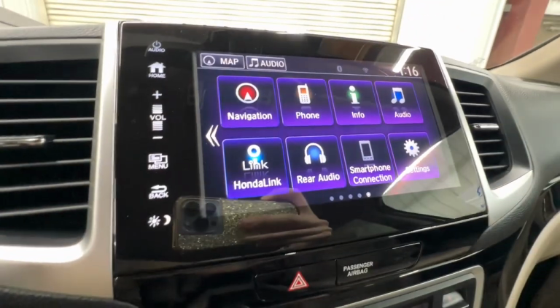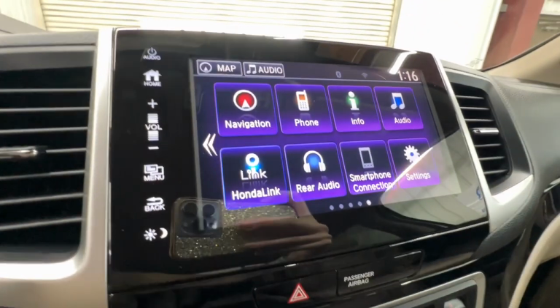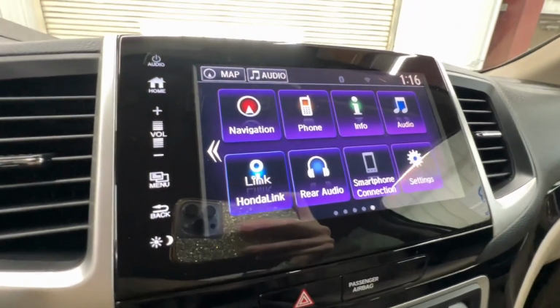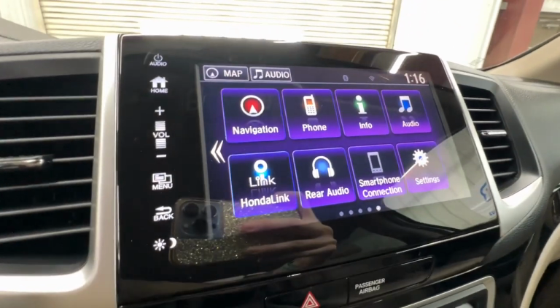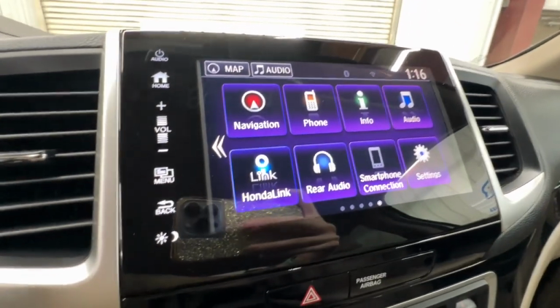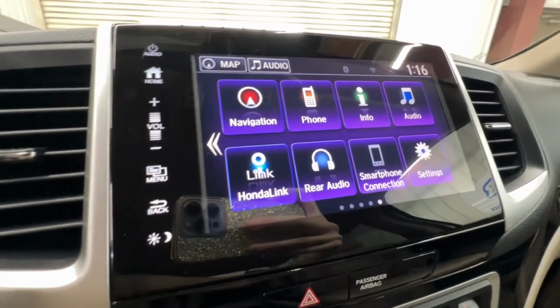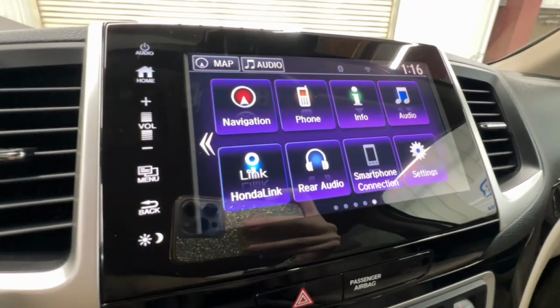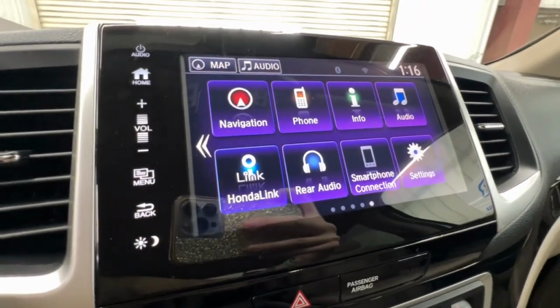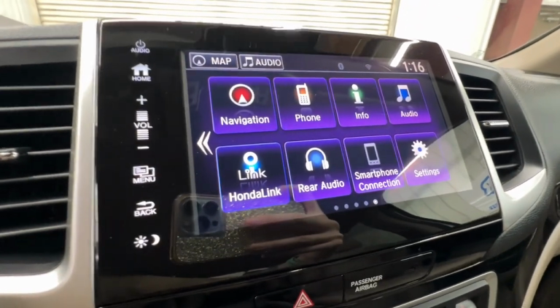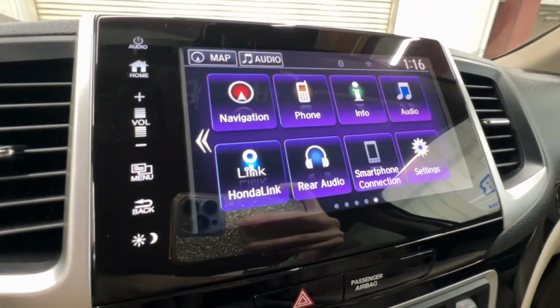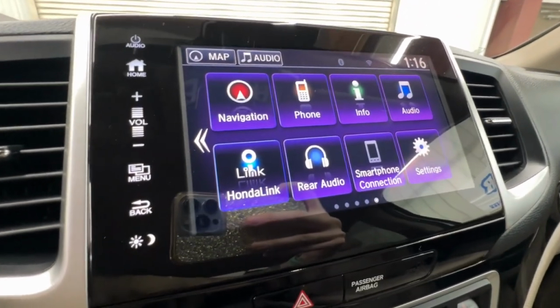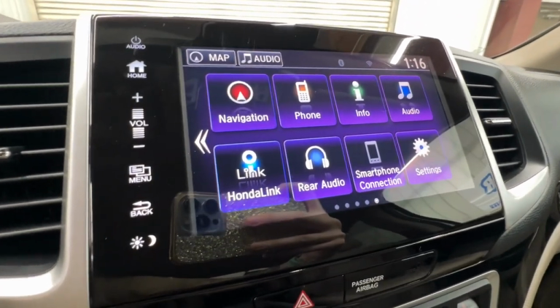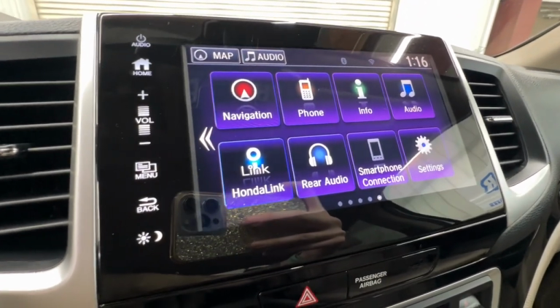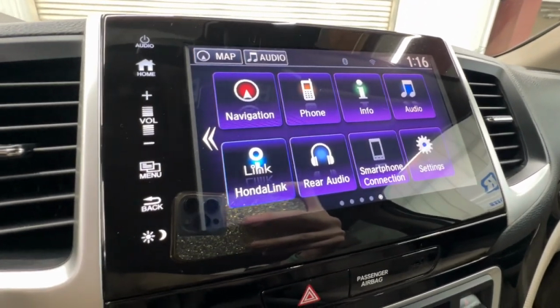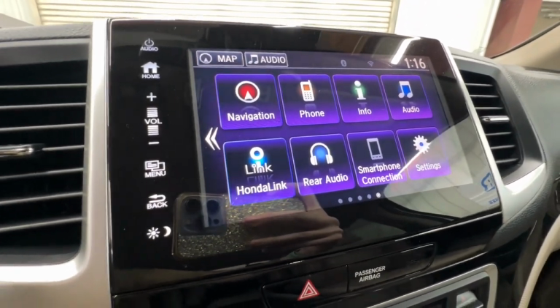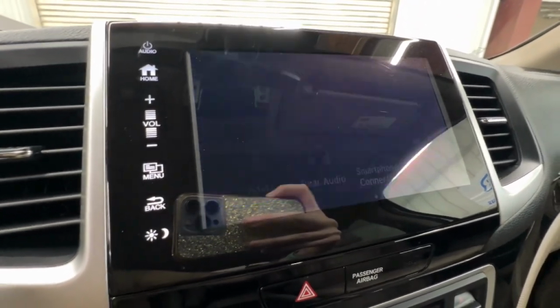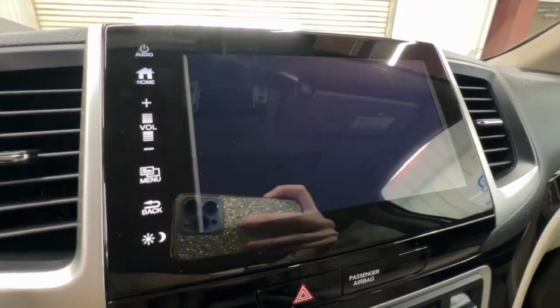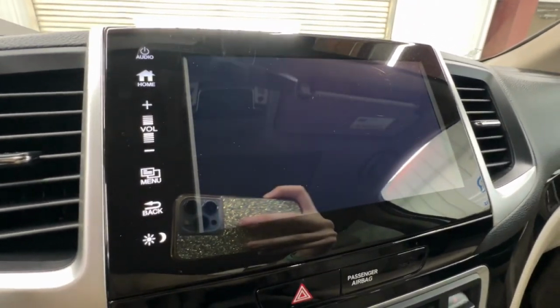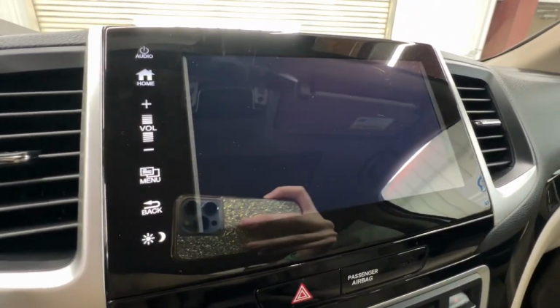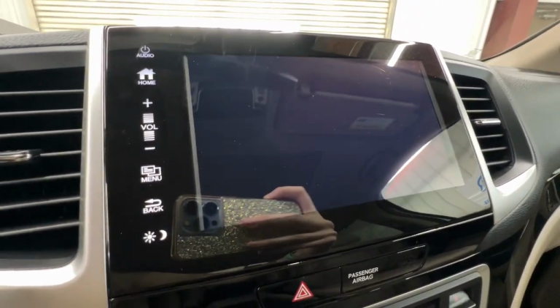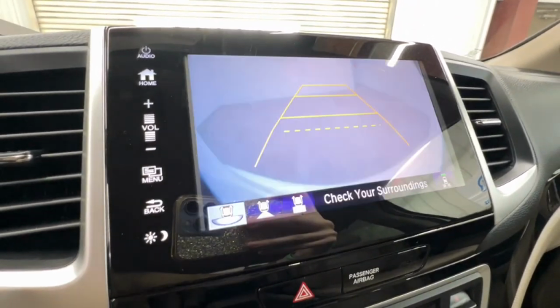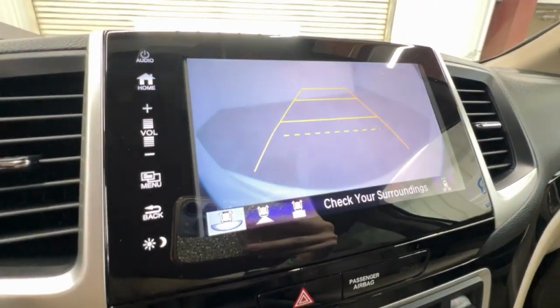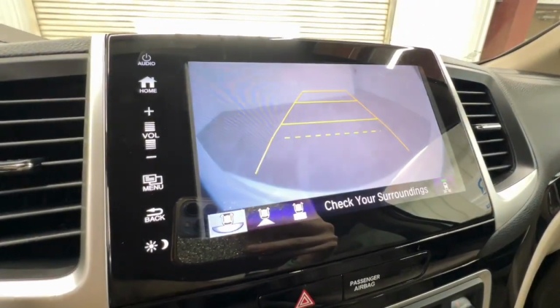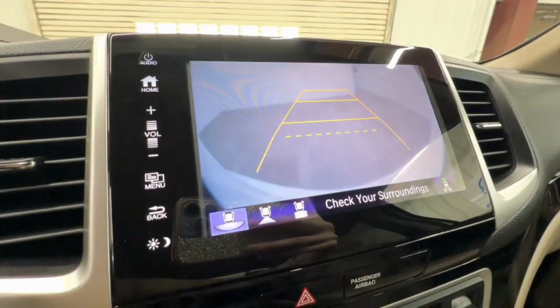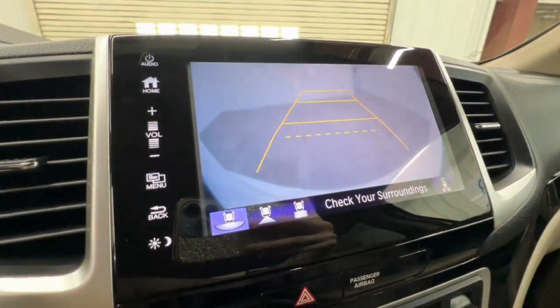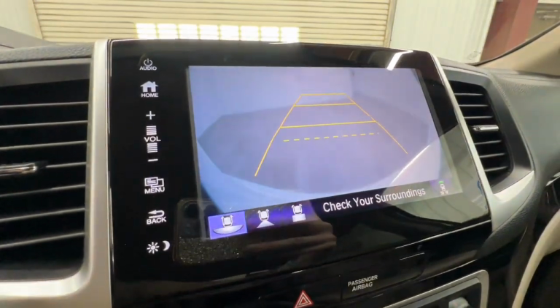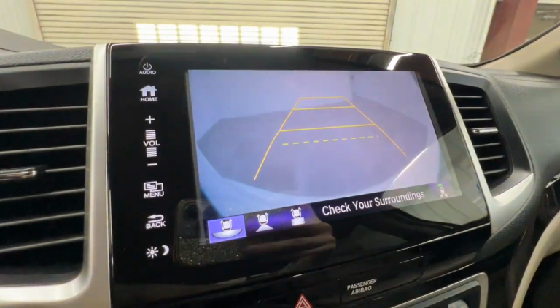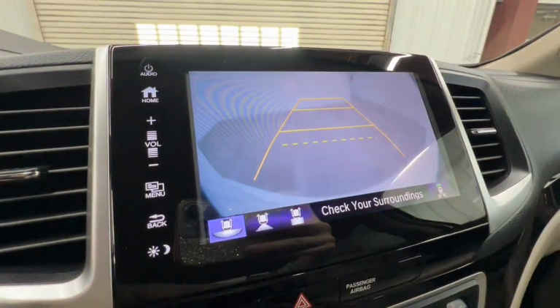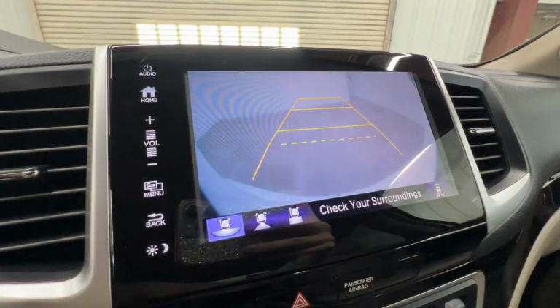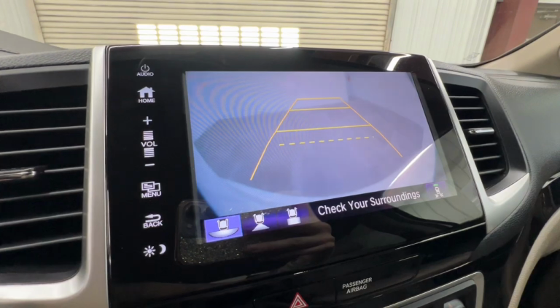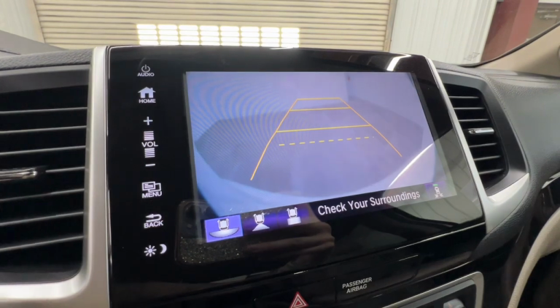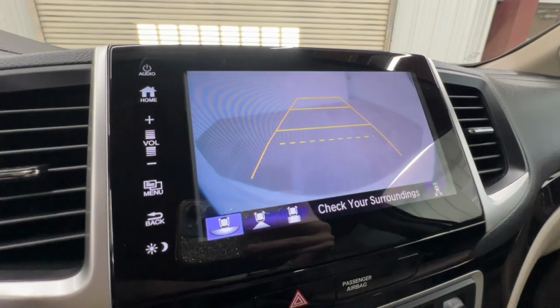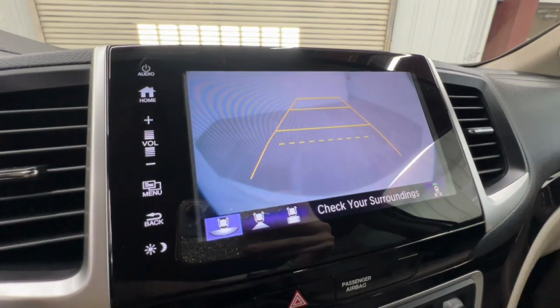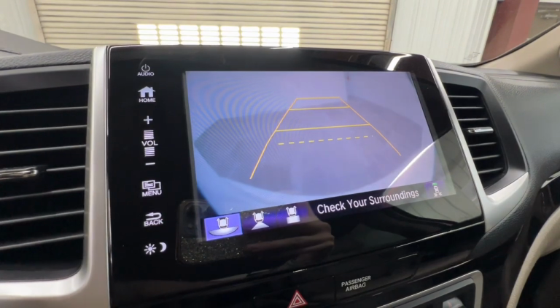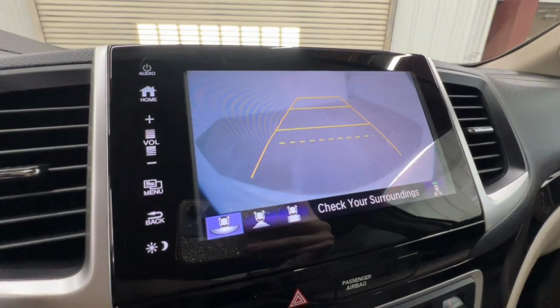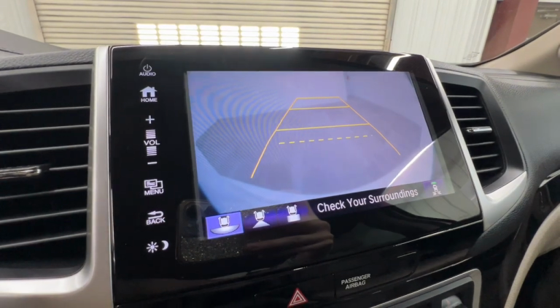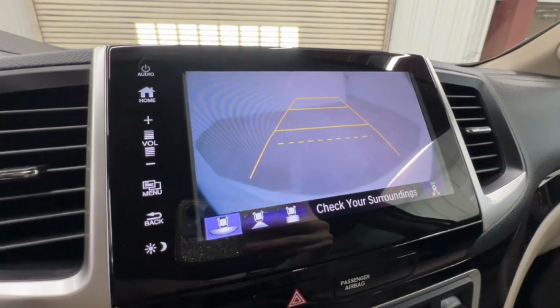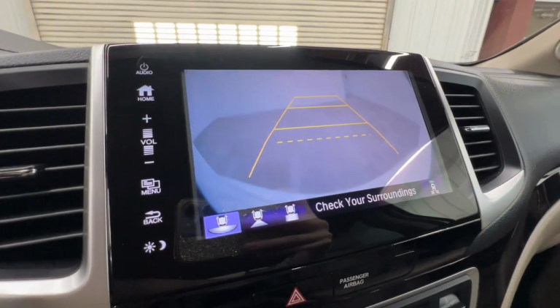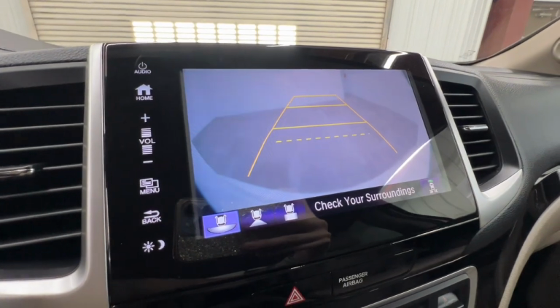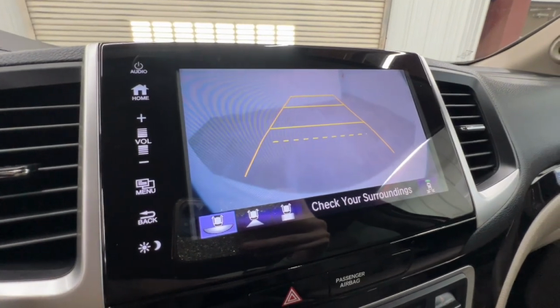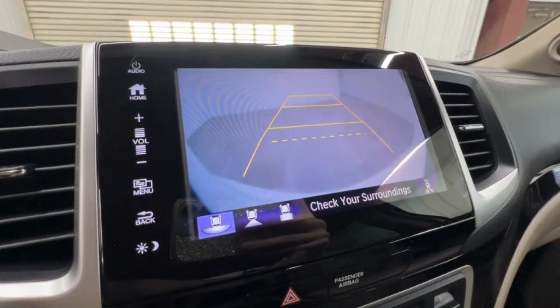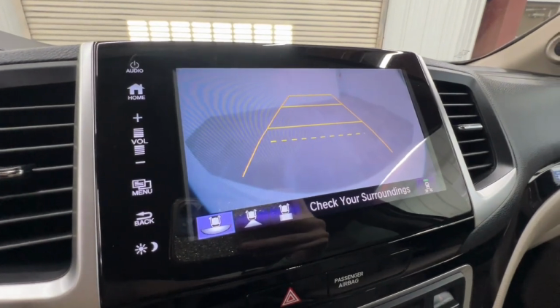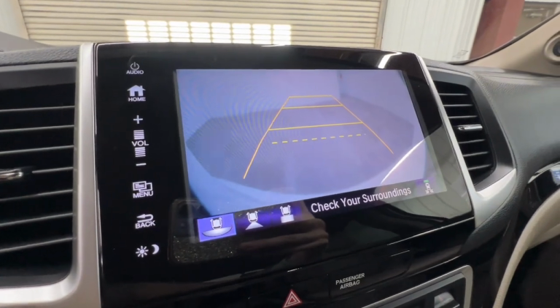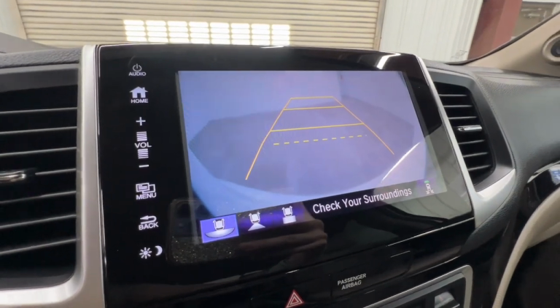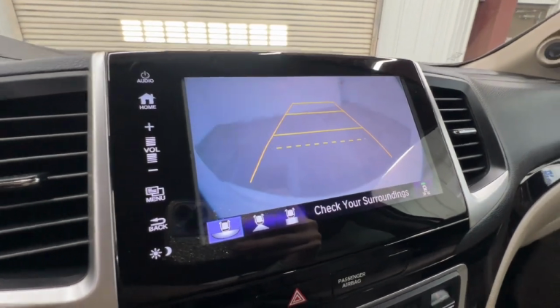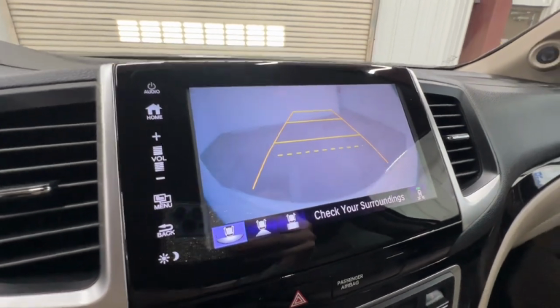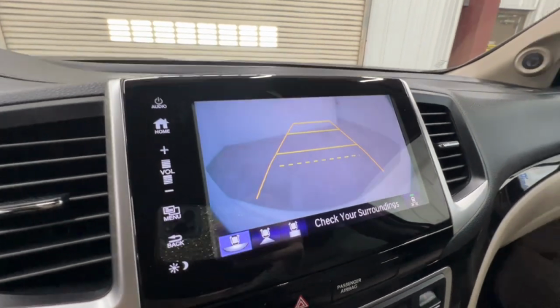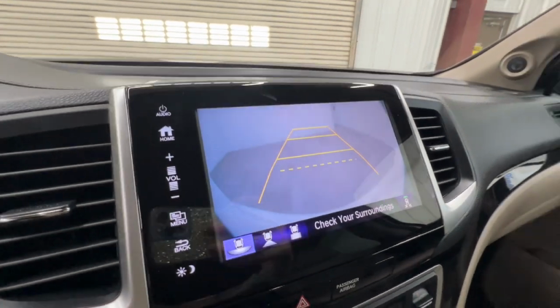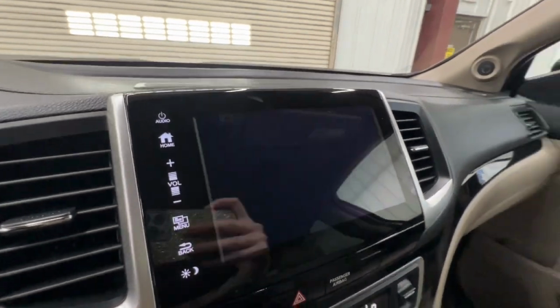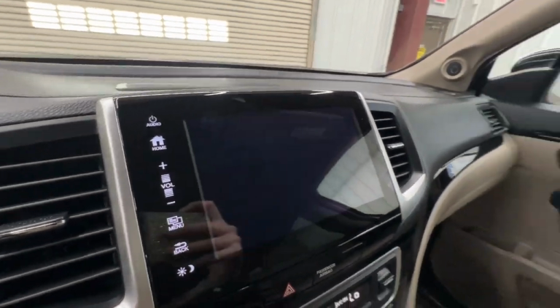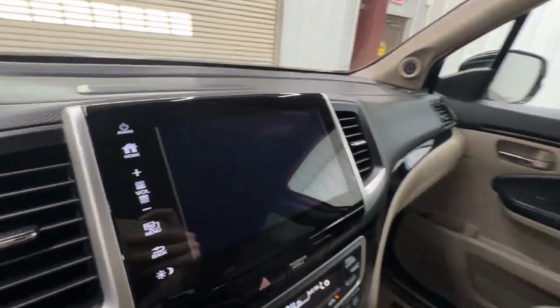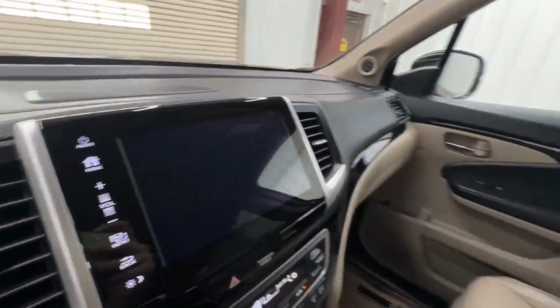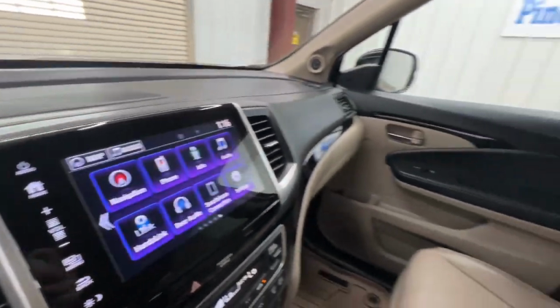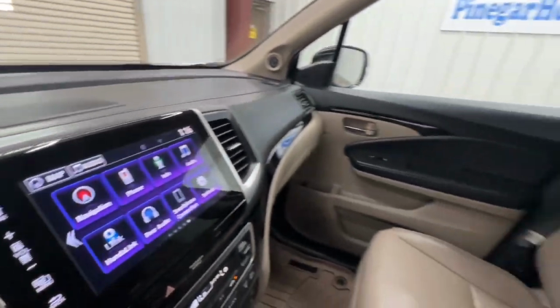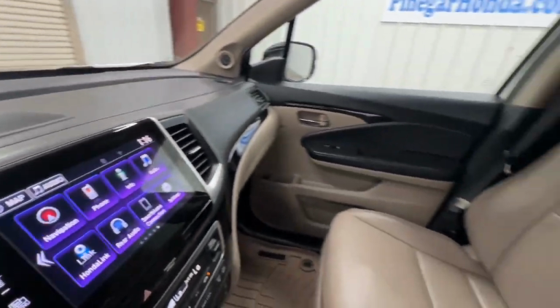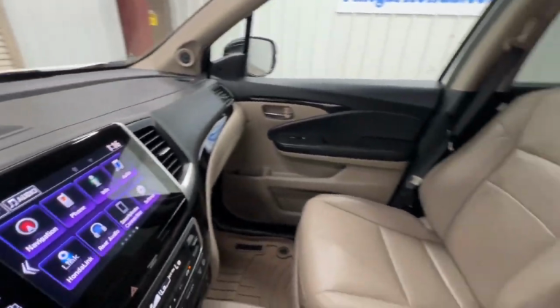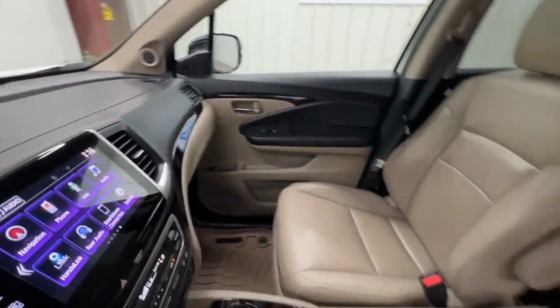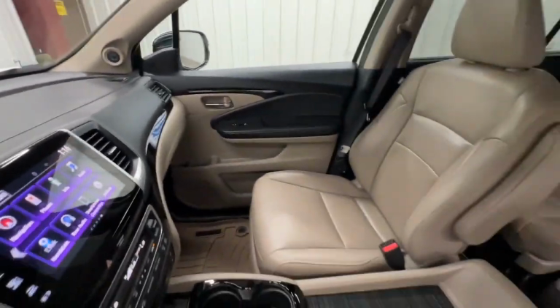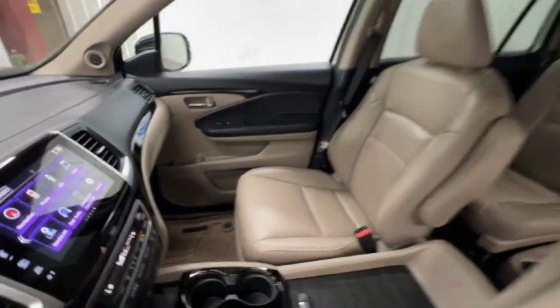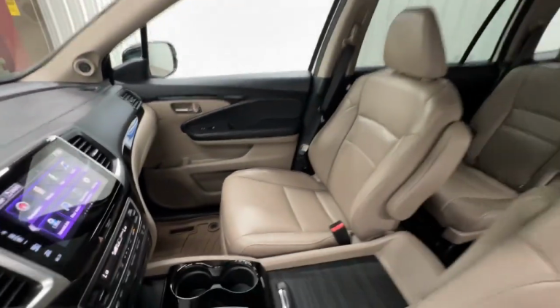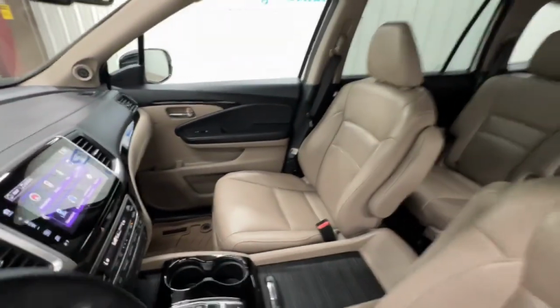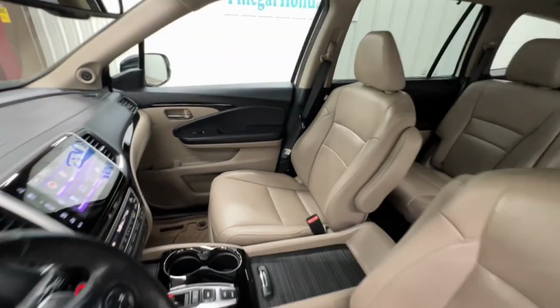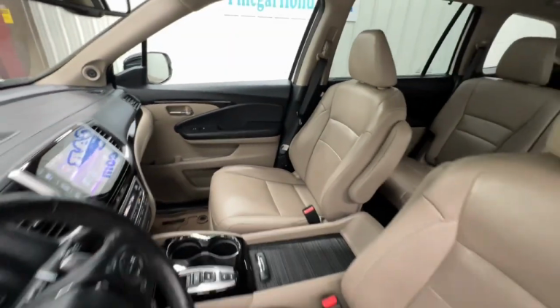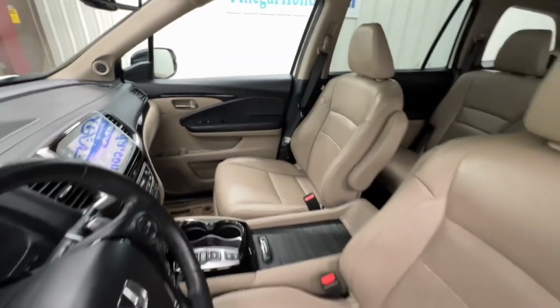Heated steering wheel, Apple CarPlay and/or Android Auto, moonroof, keyless entry, navigation system.